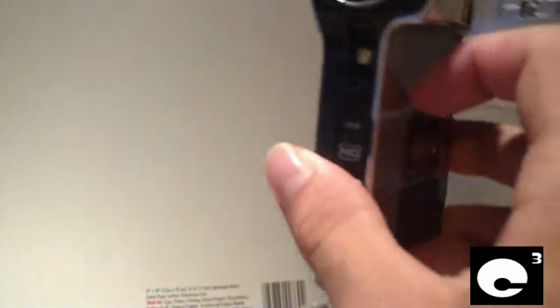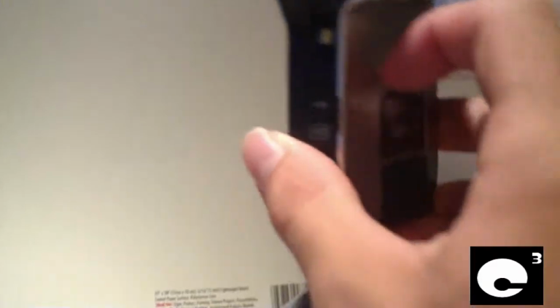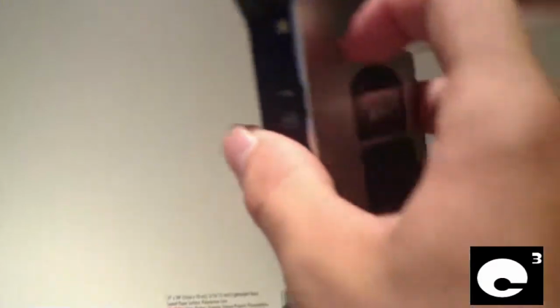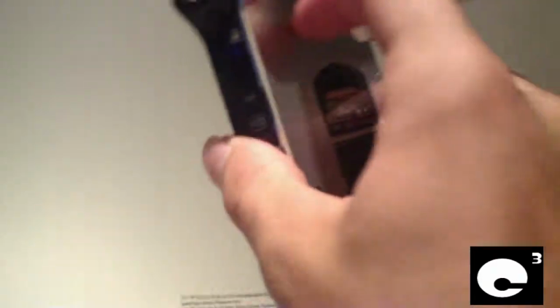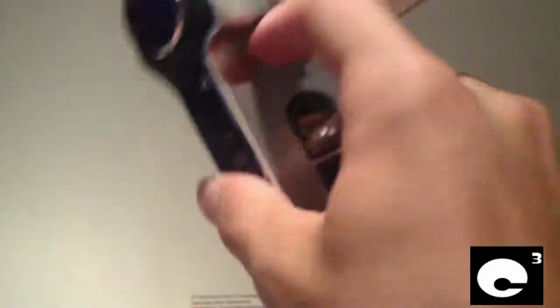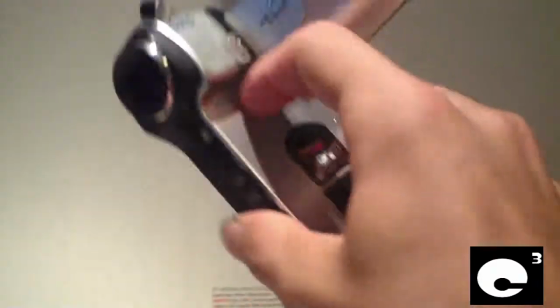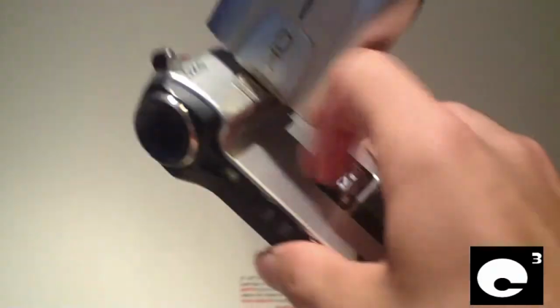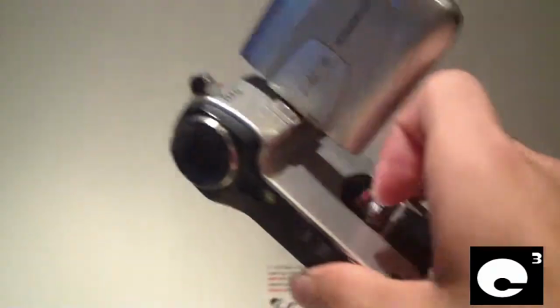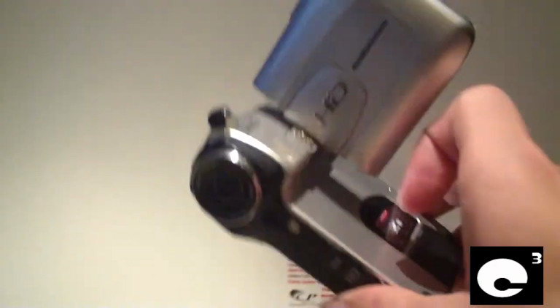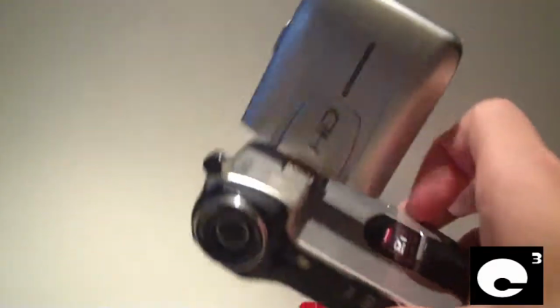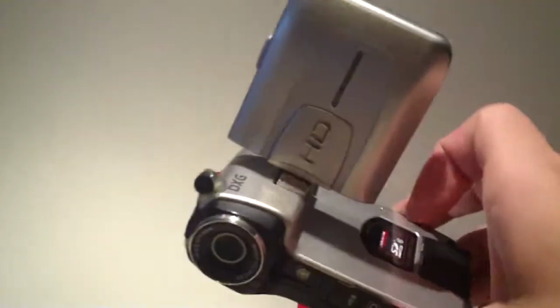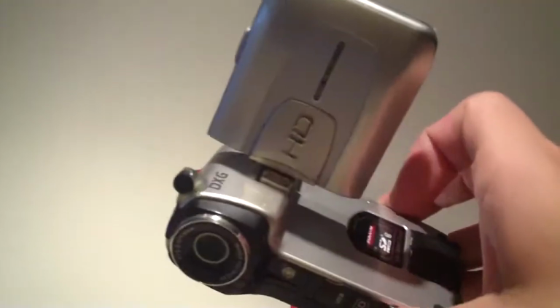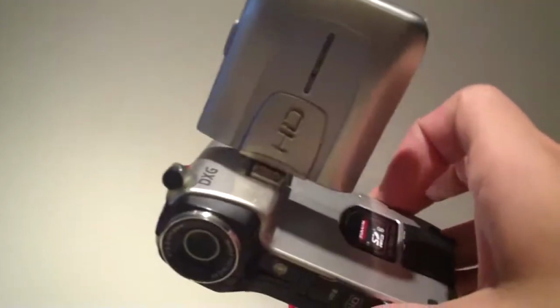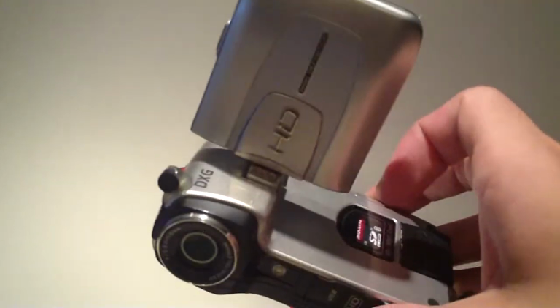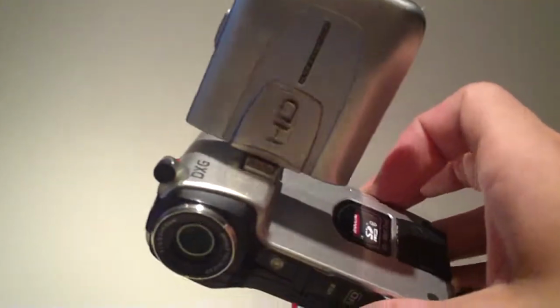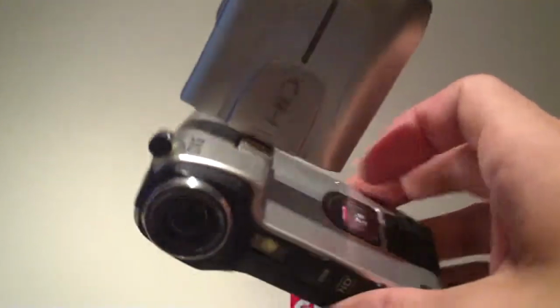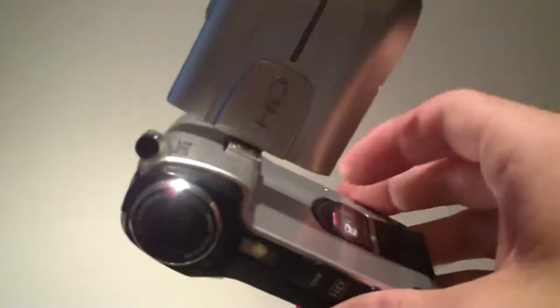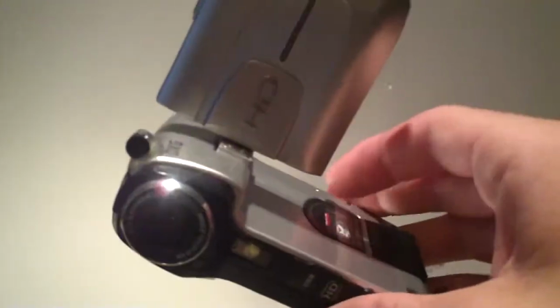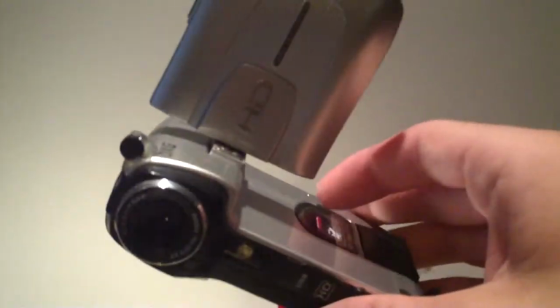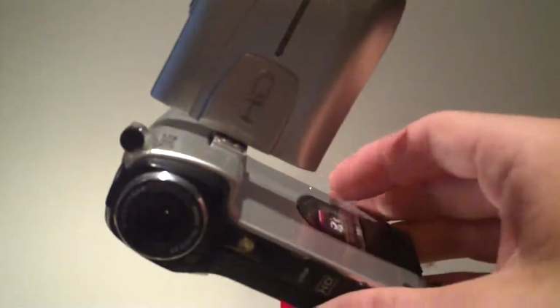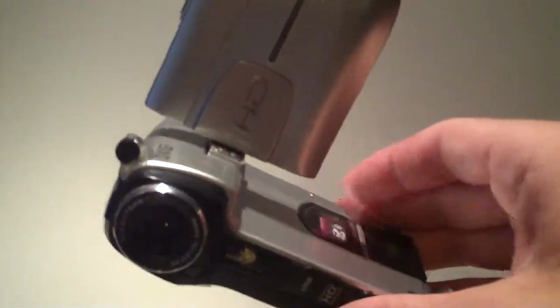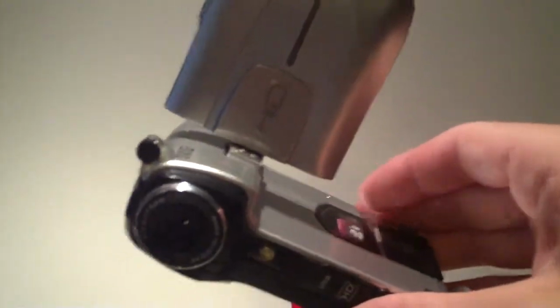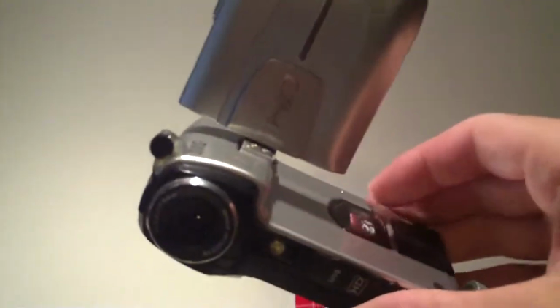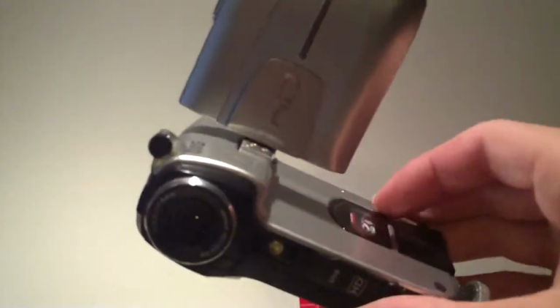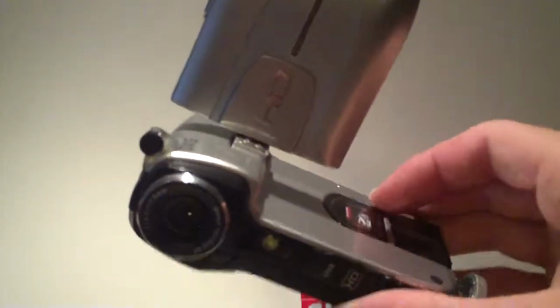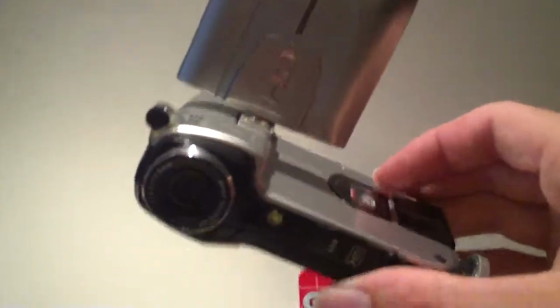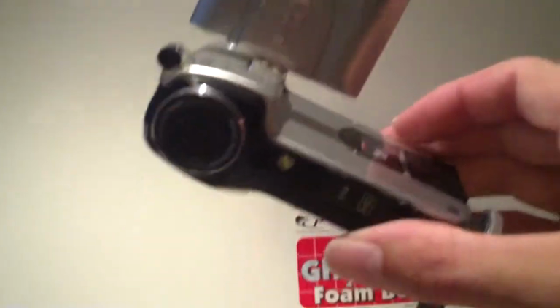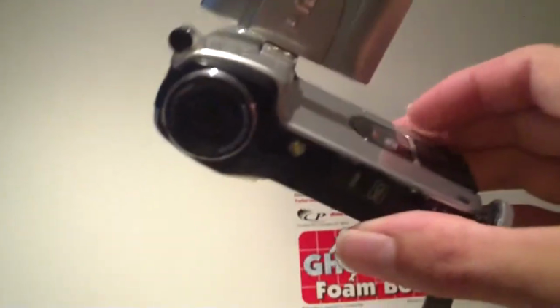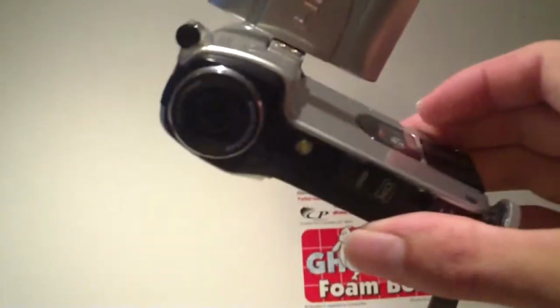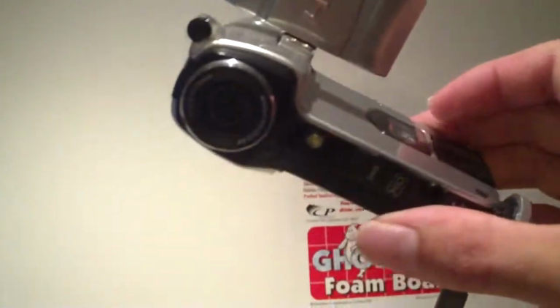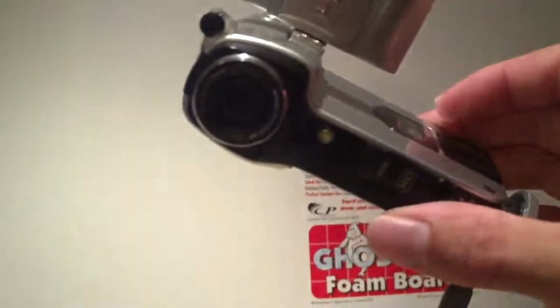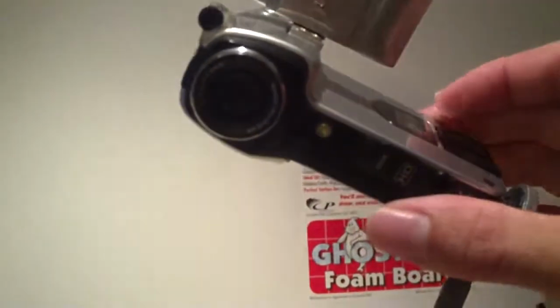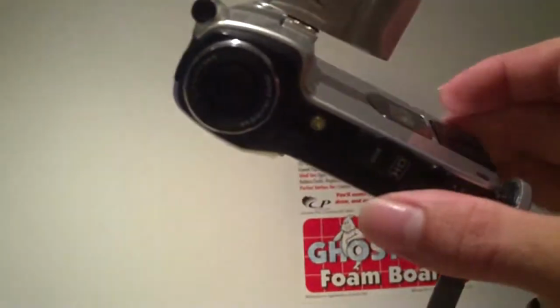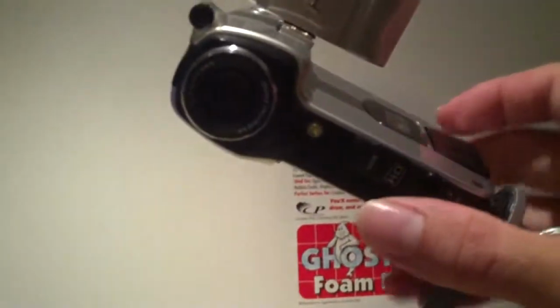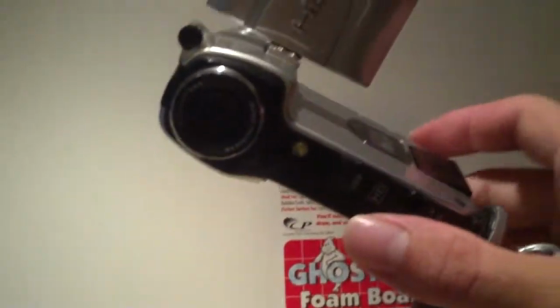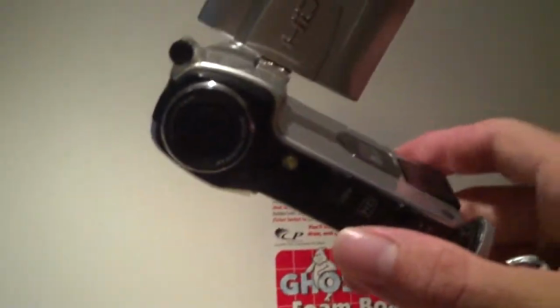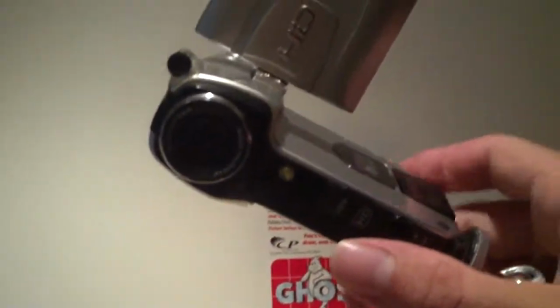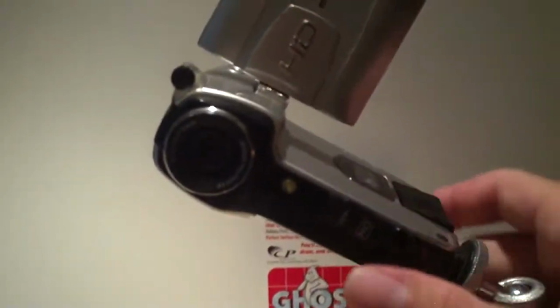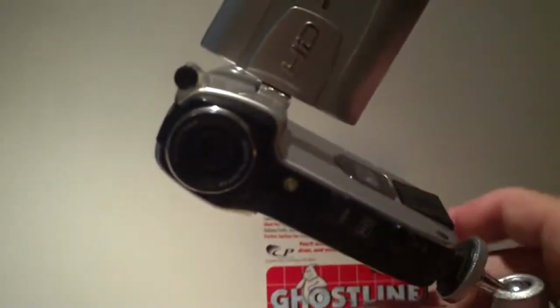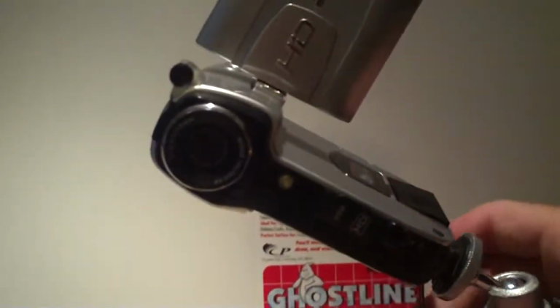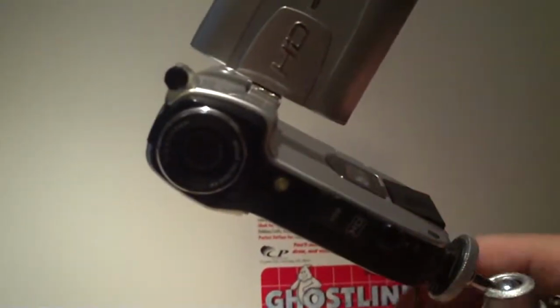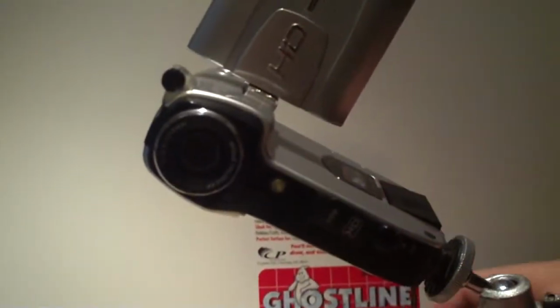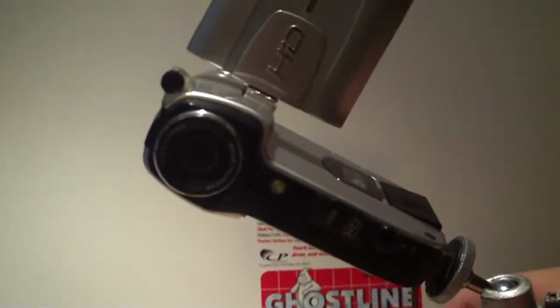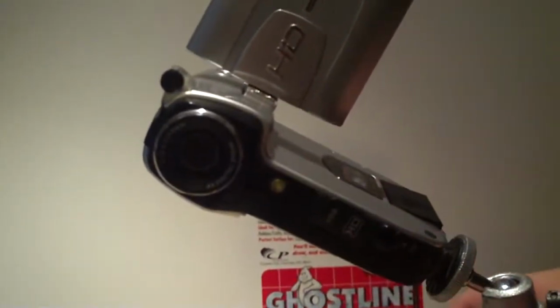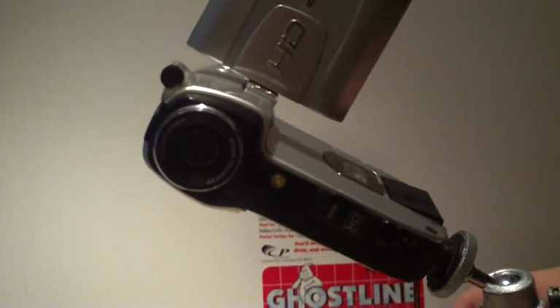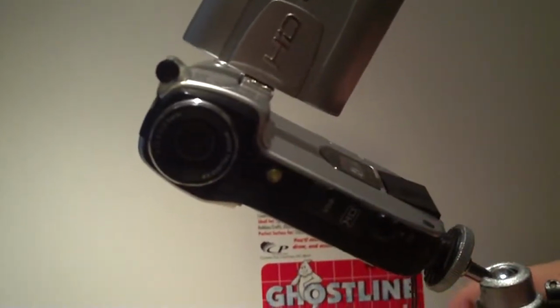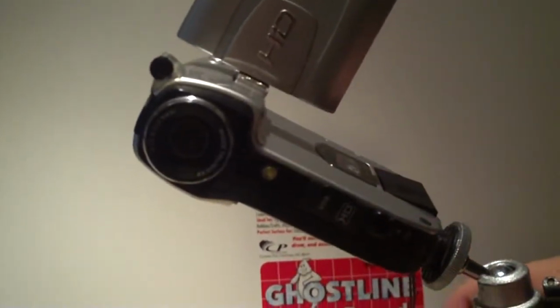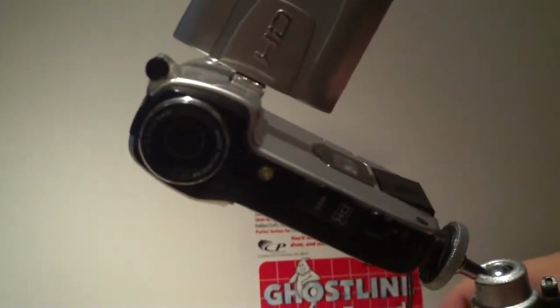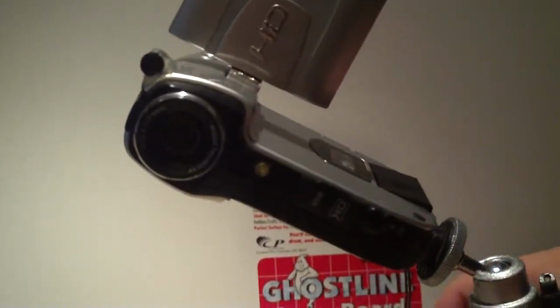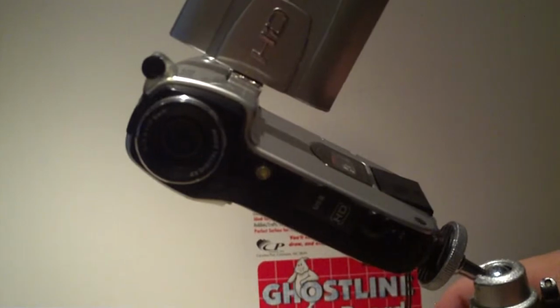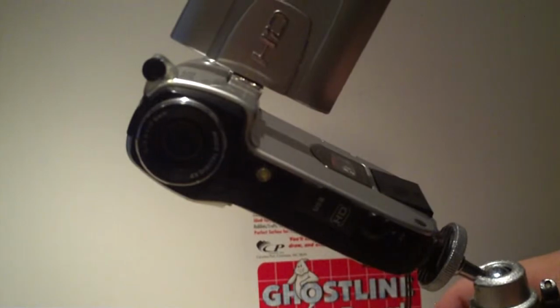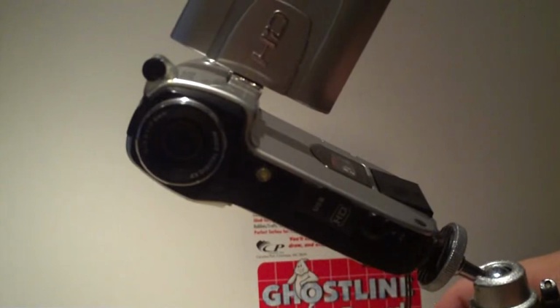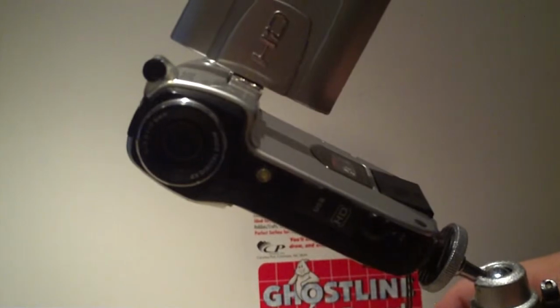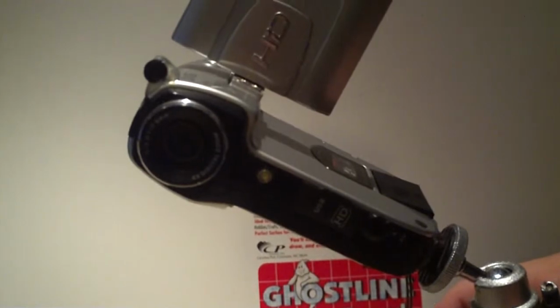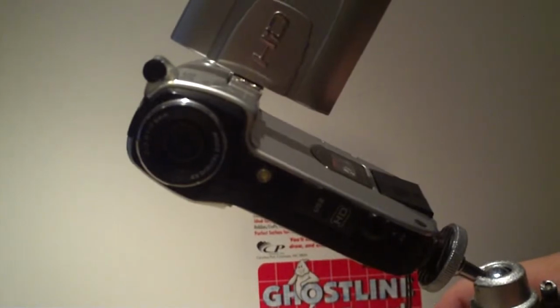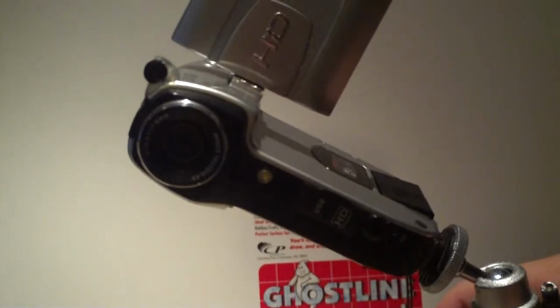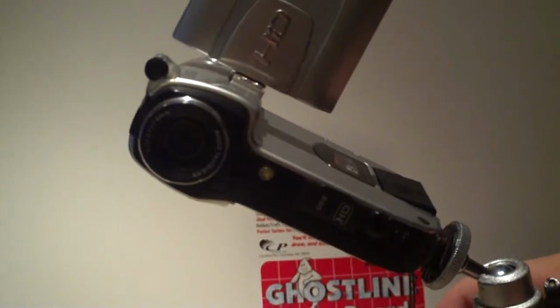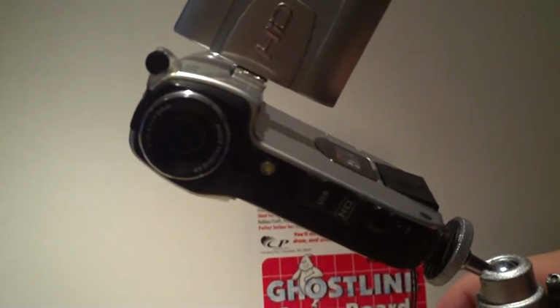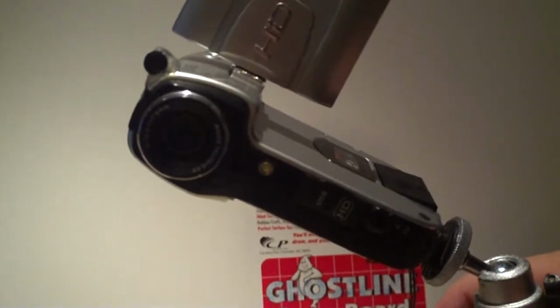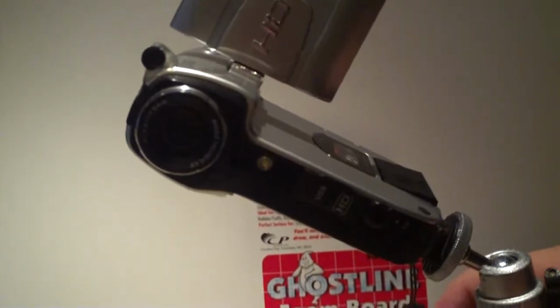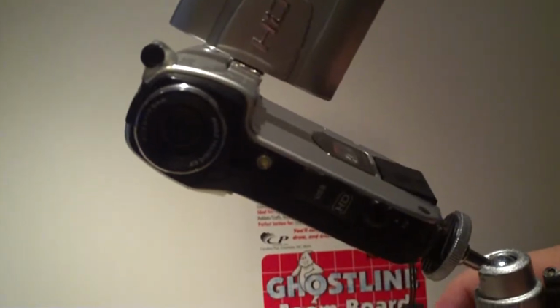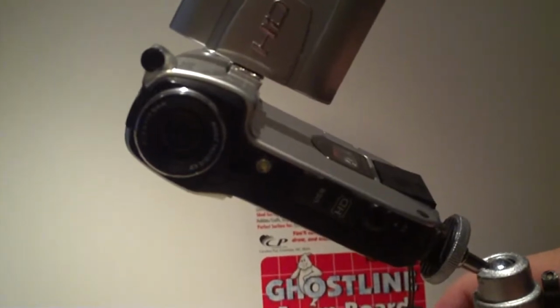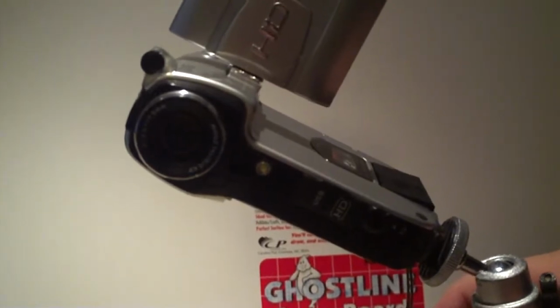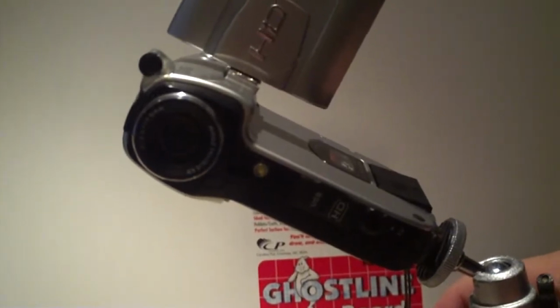Those were the modifications I've done to my 579V. Any questions or comments, let me know.